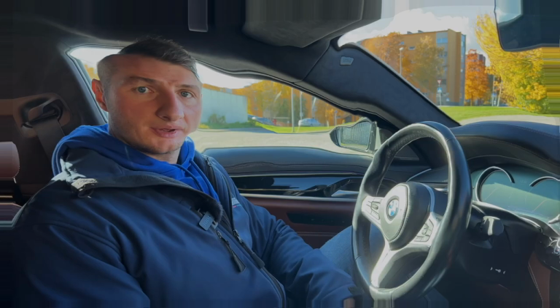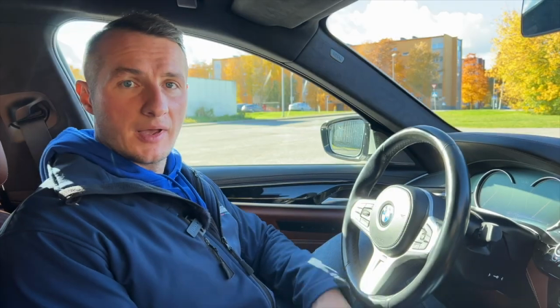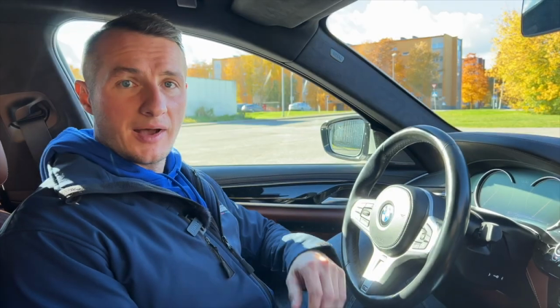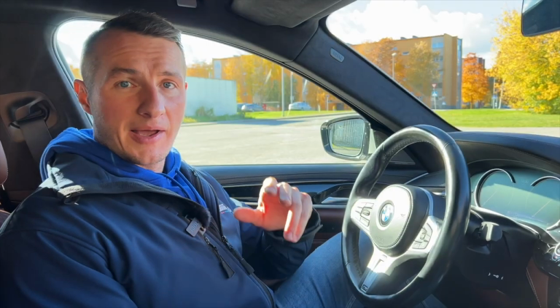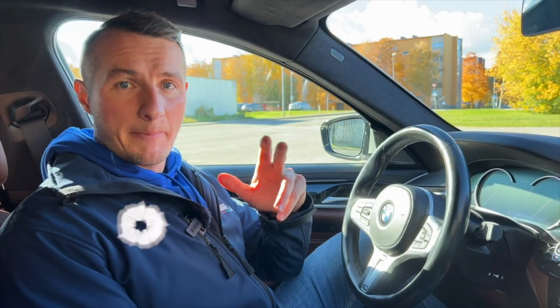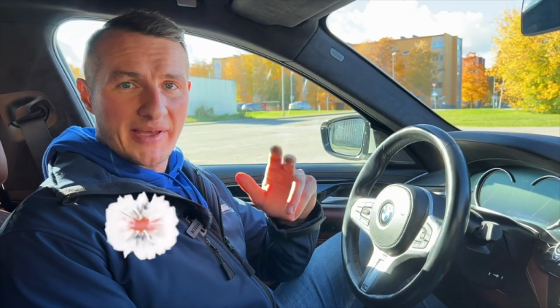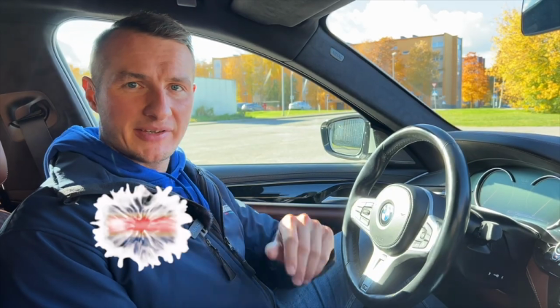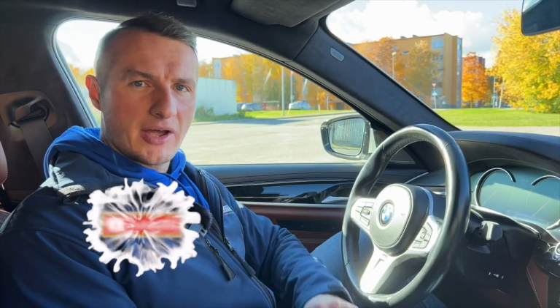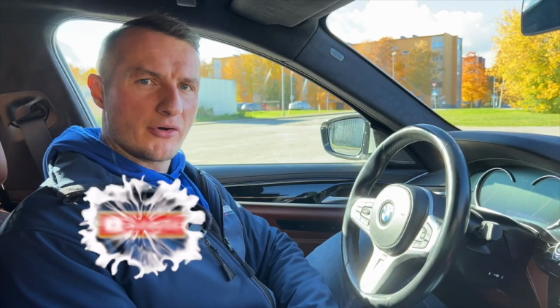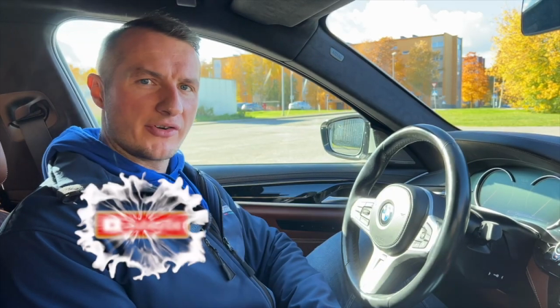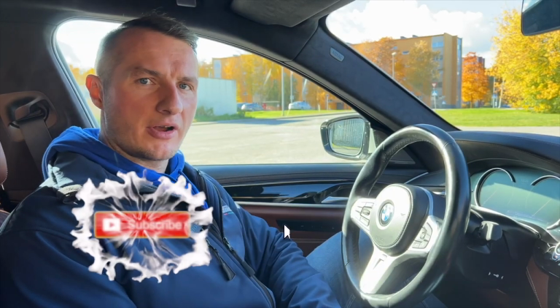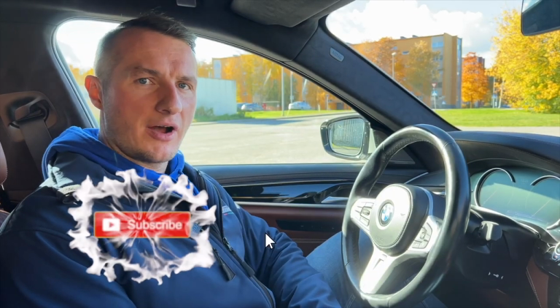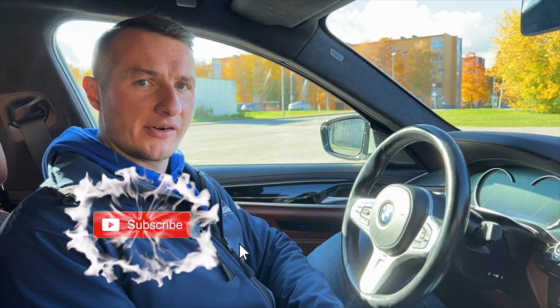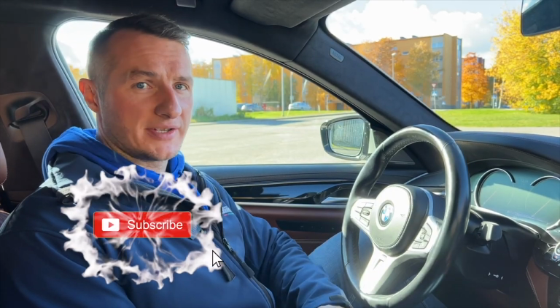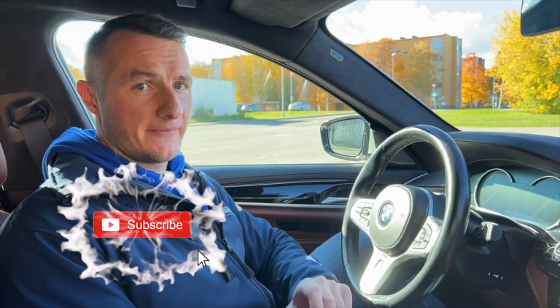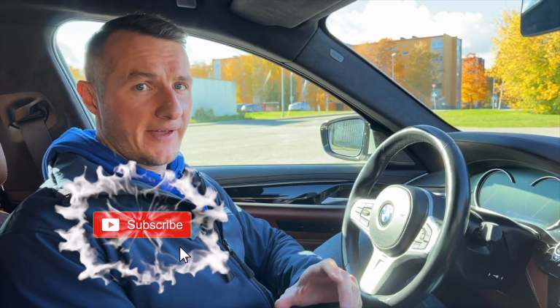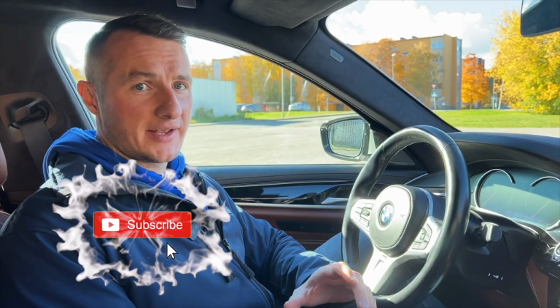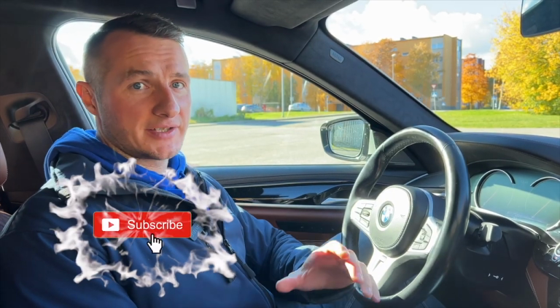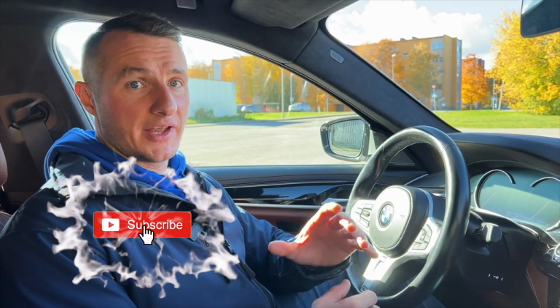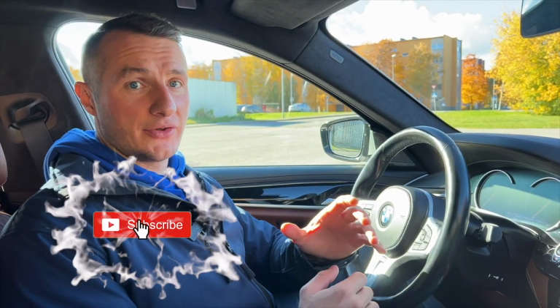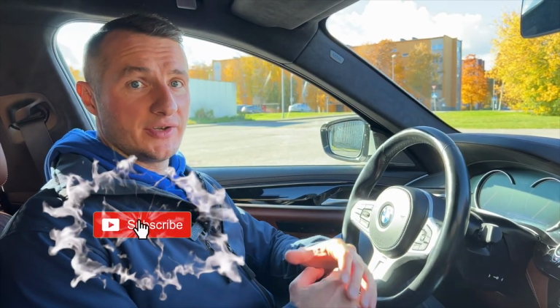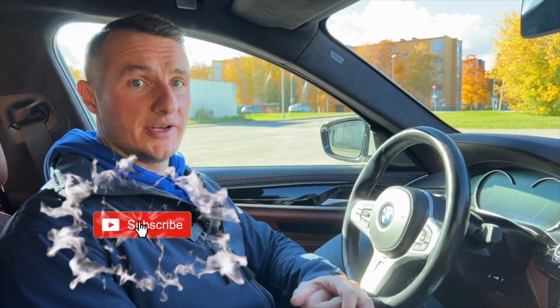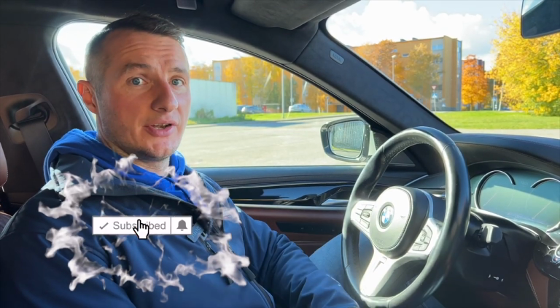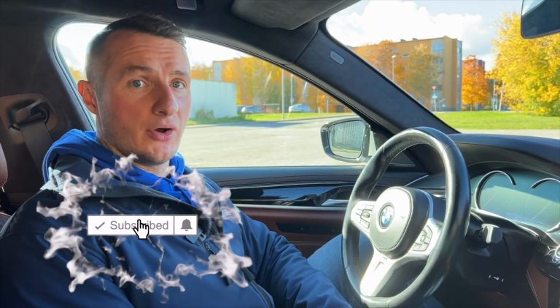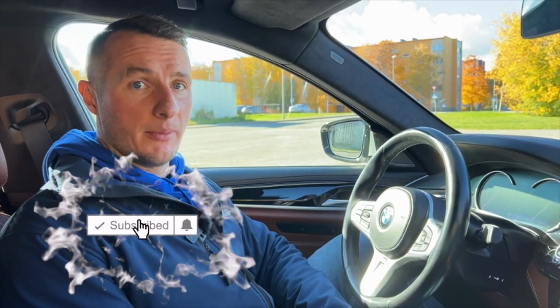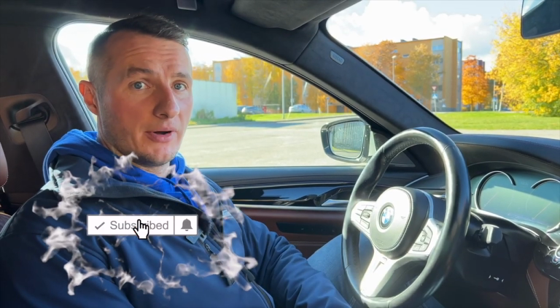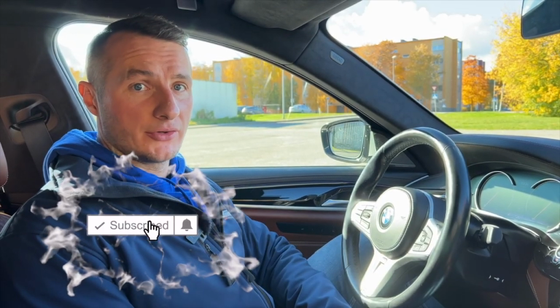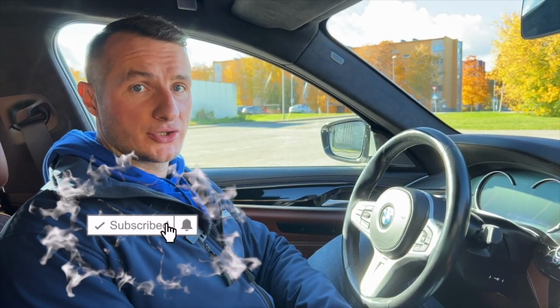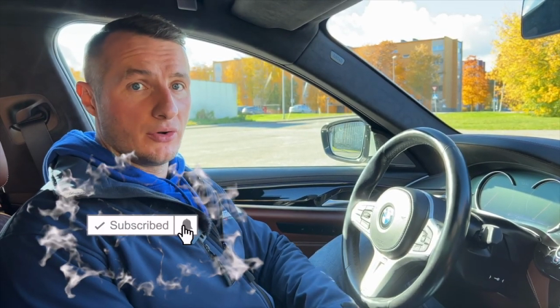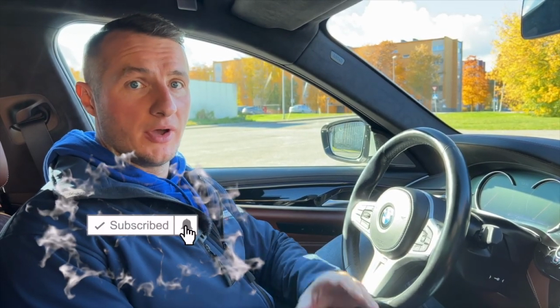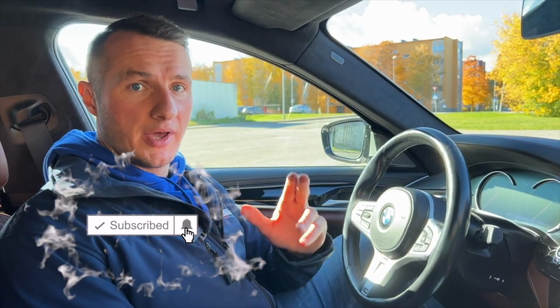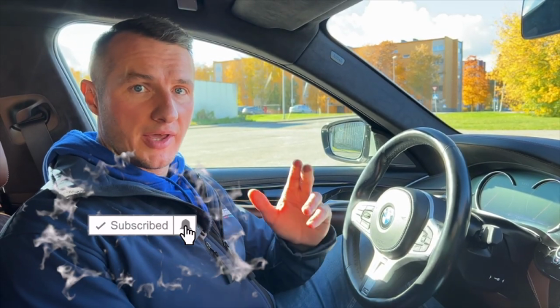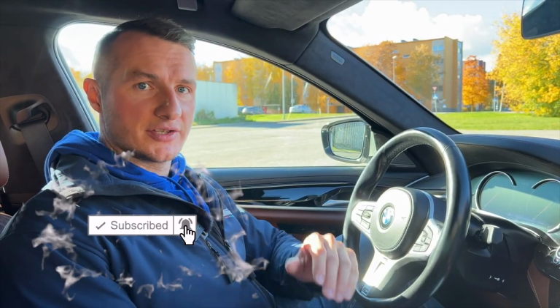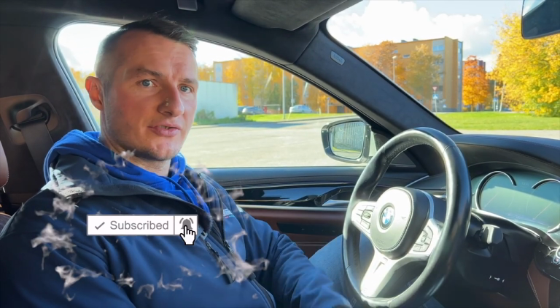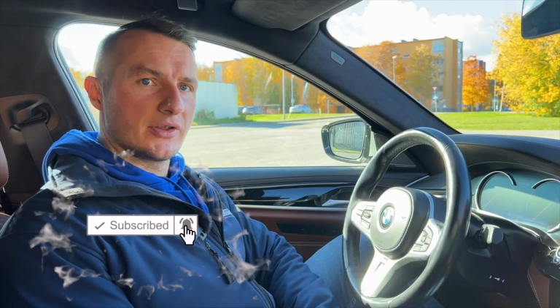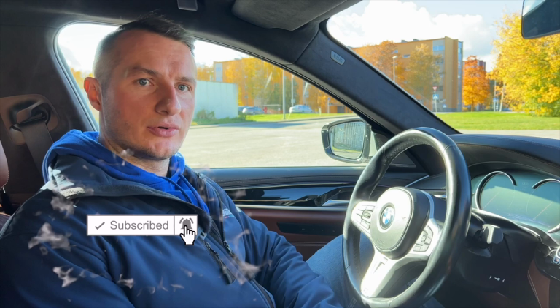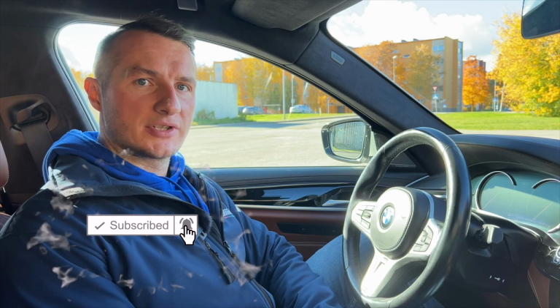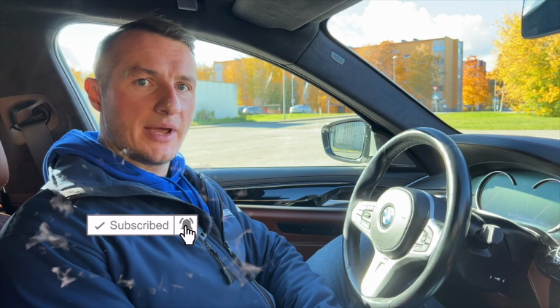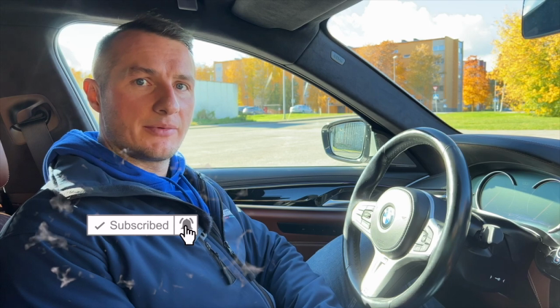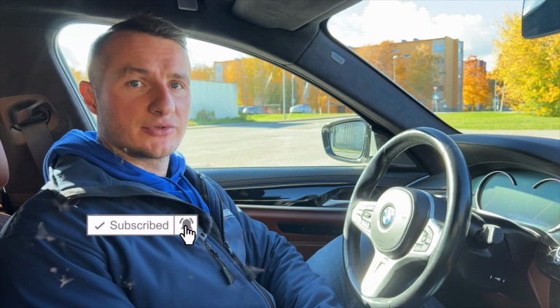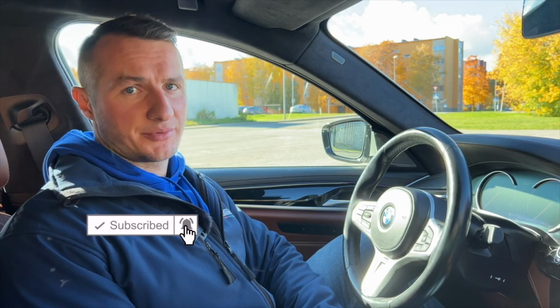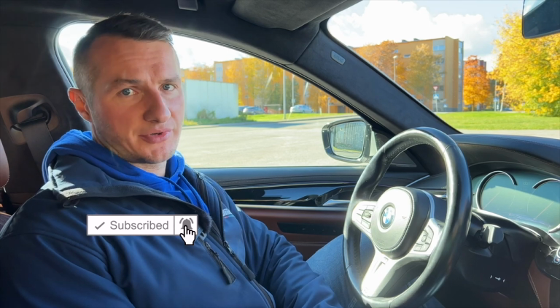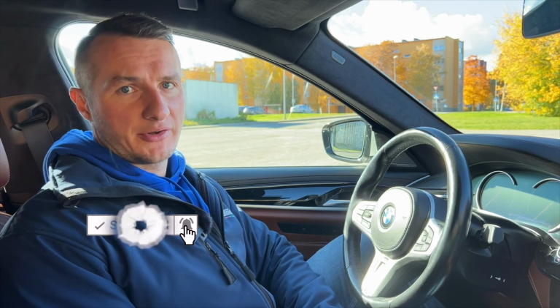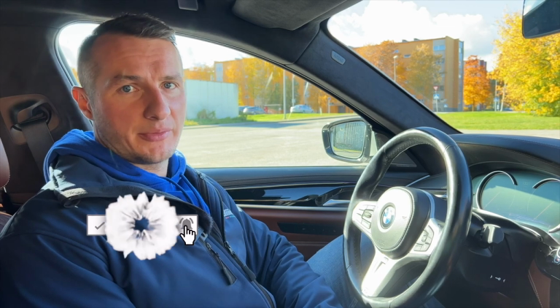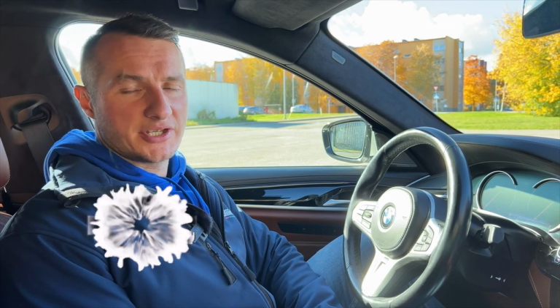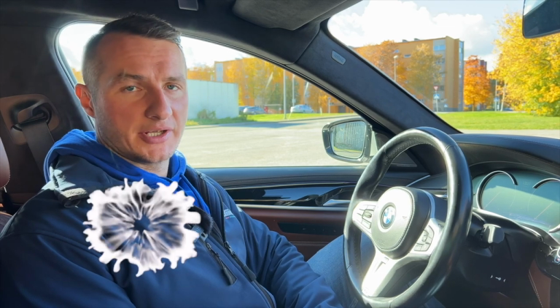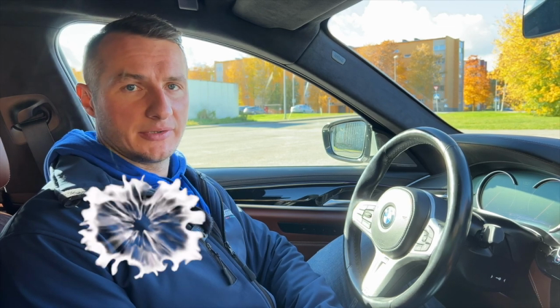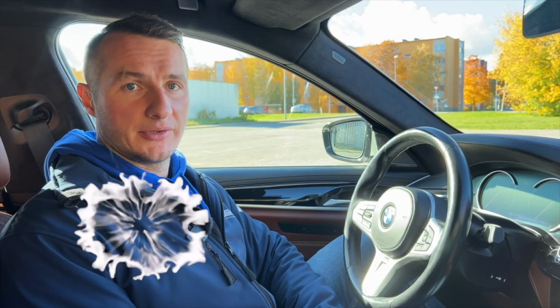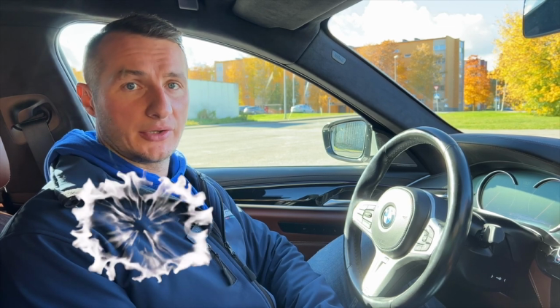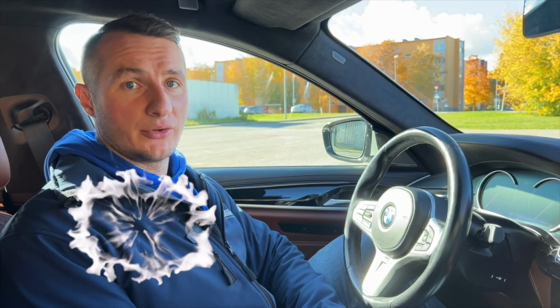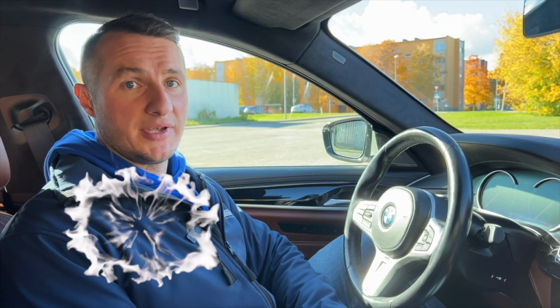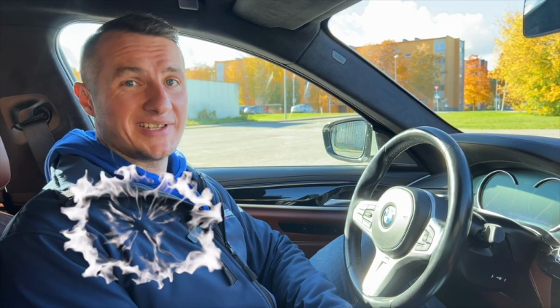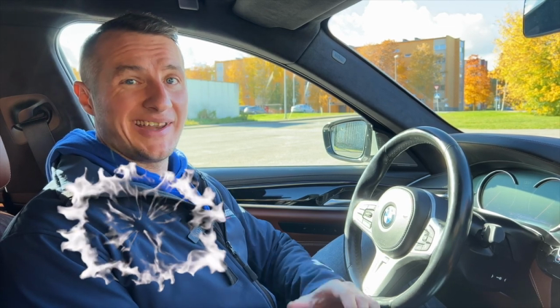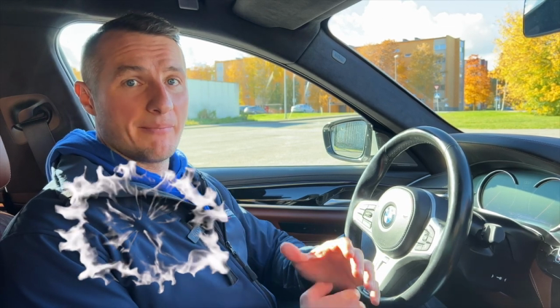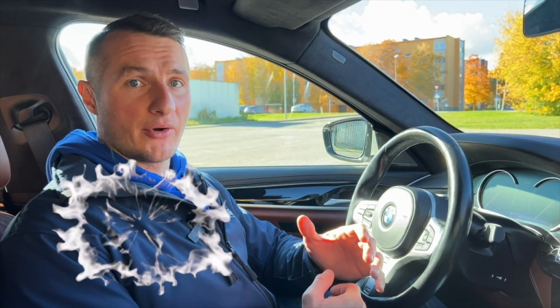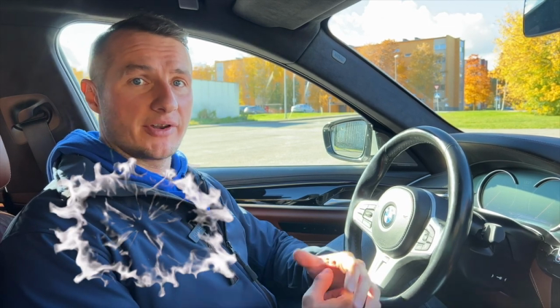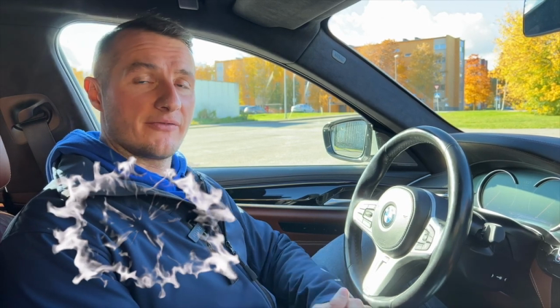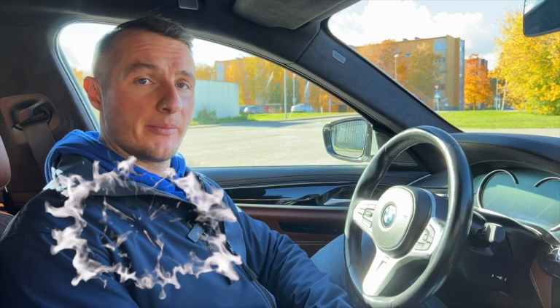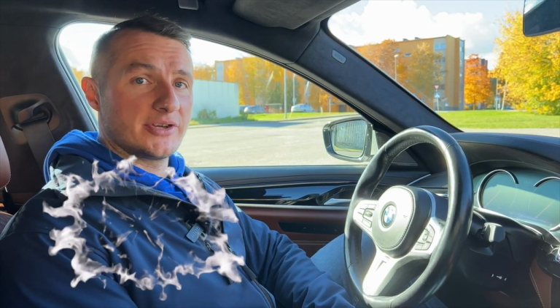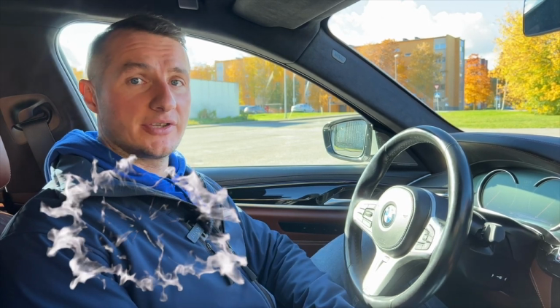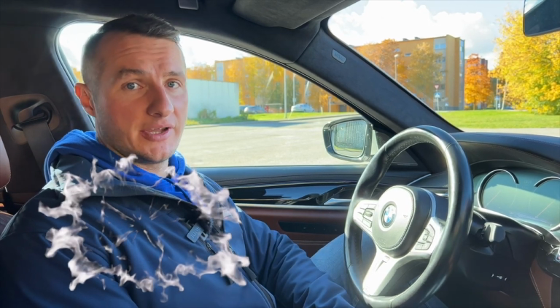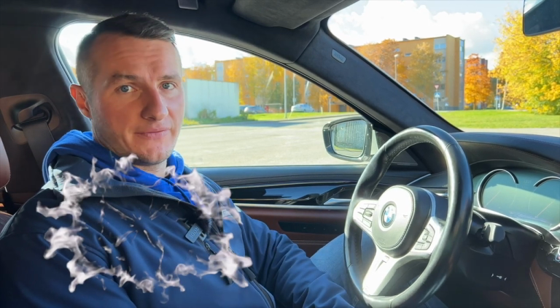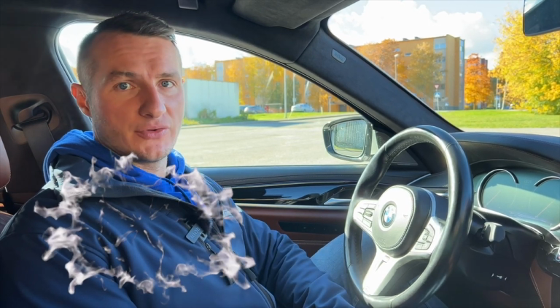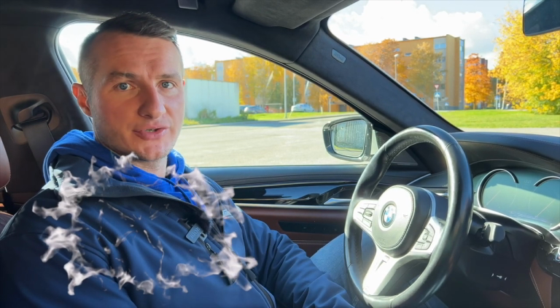I bet I've already covered some facts you didn't know, so it's a really good time to subscribe to my channel so you don't miss any important information in the future.